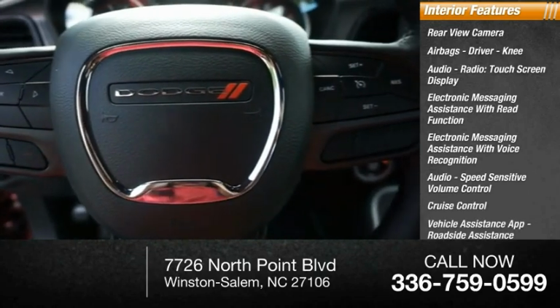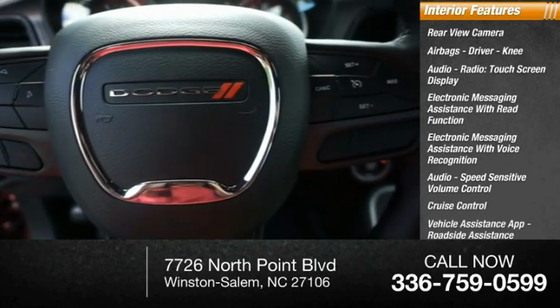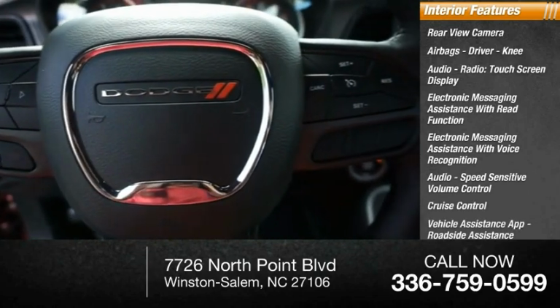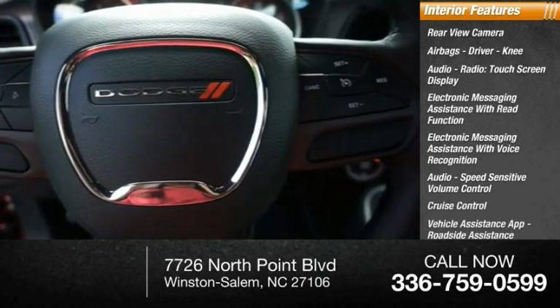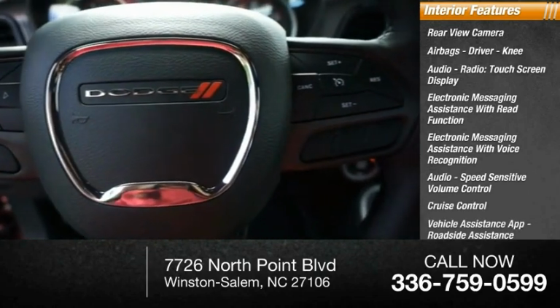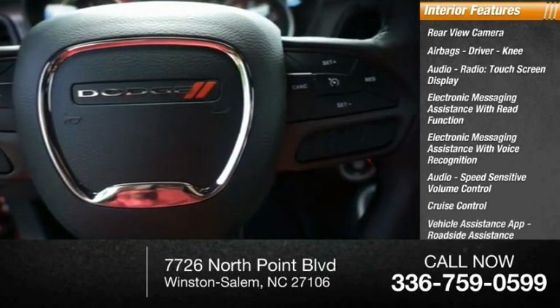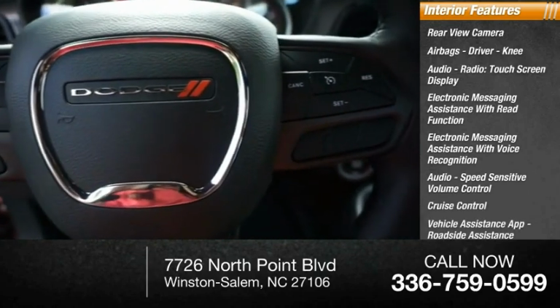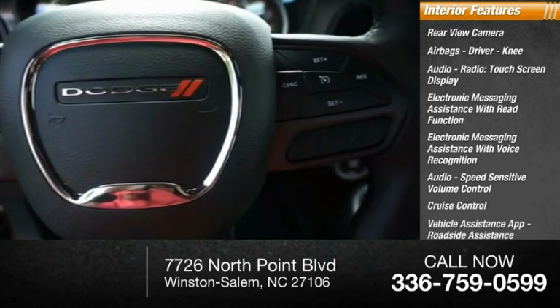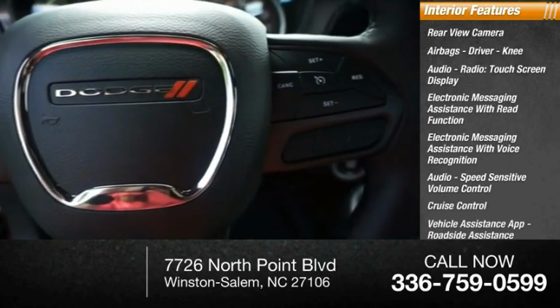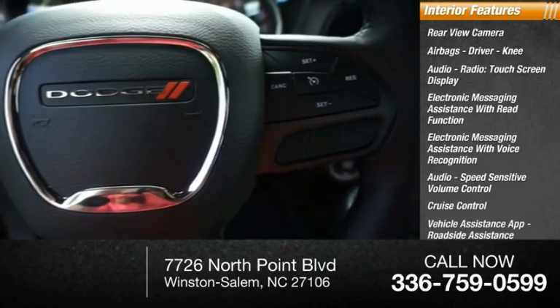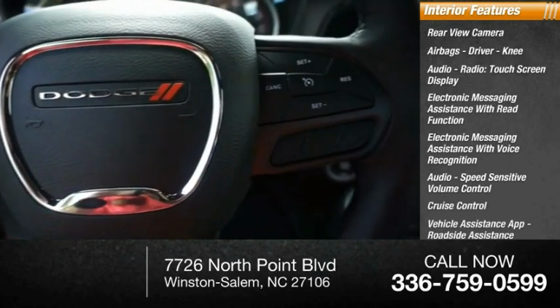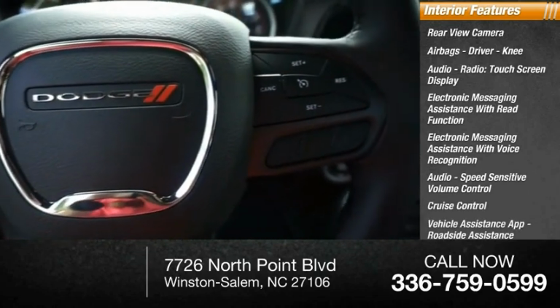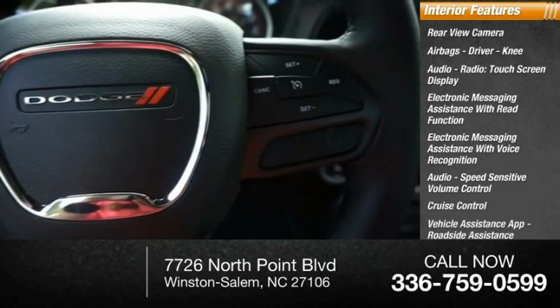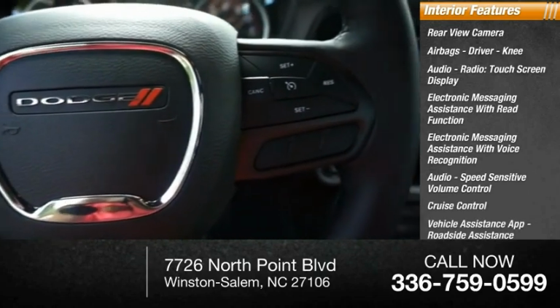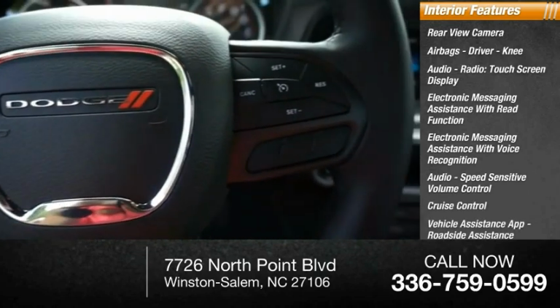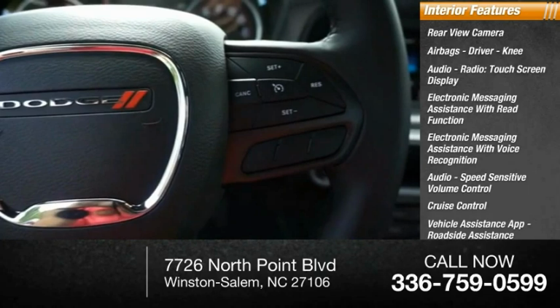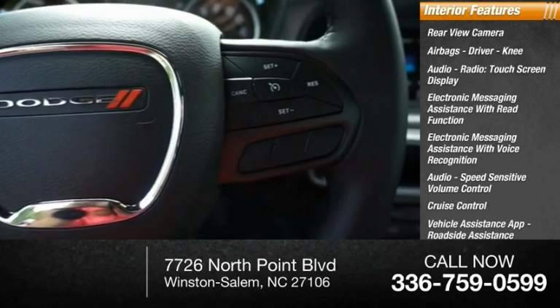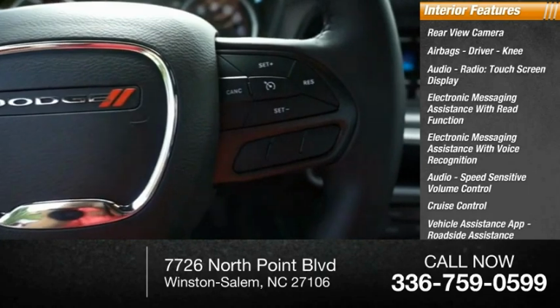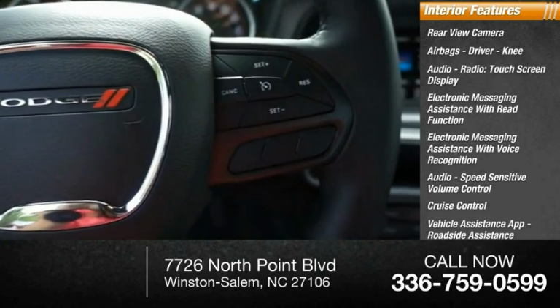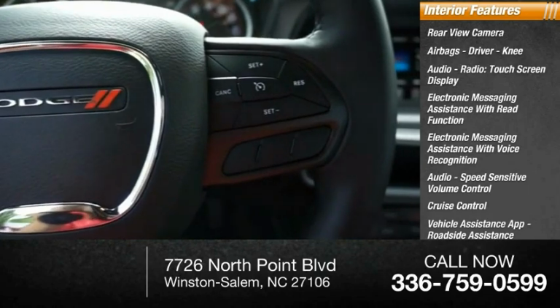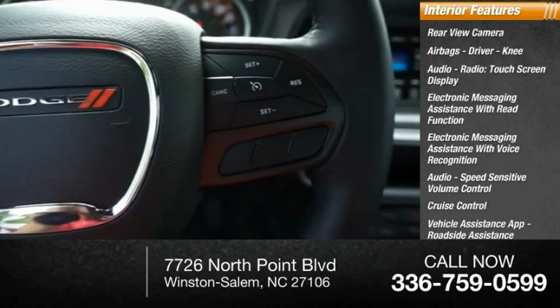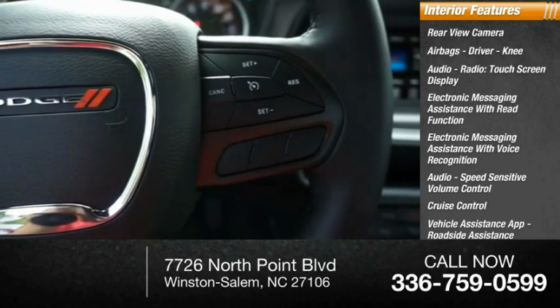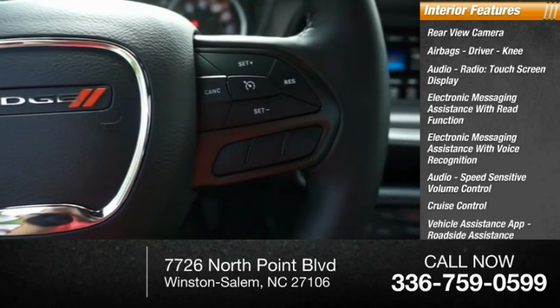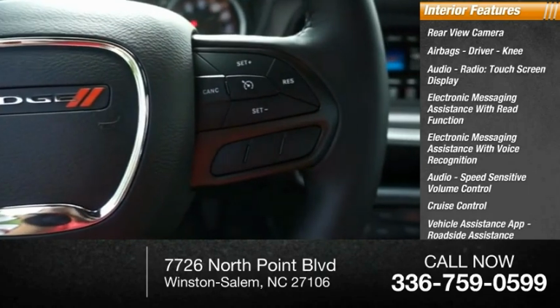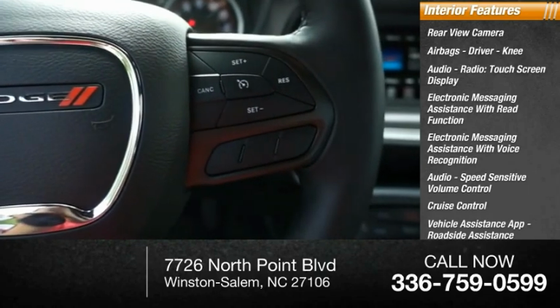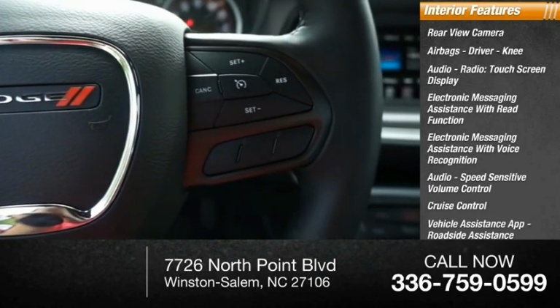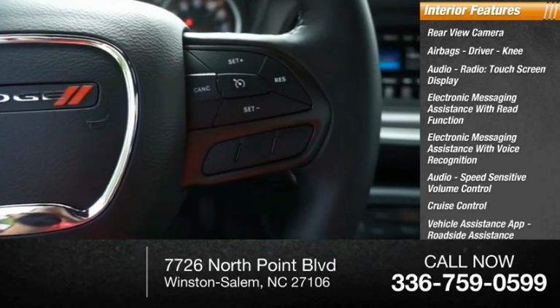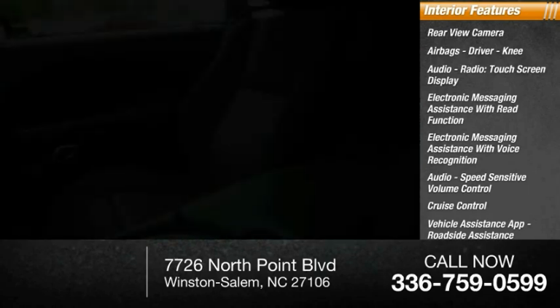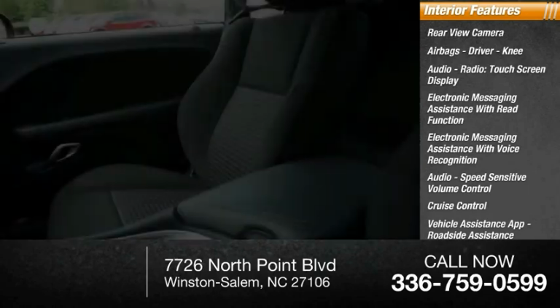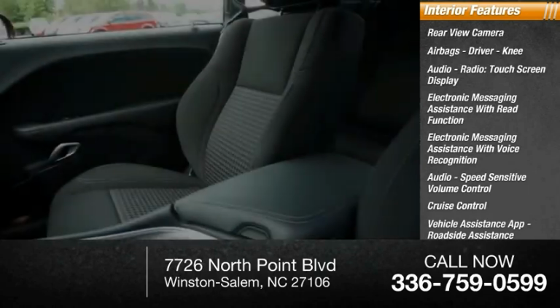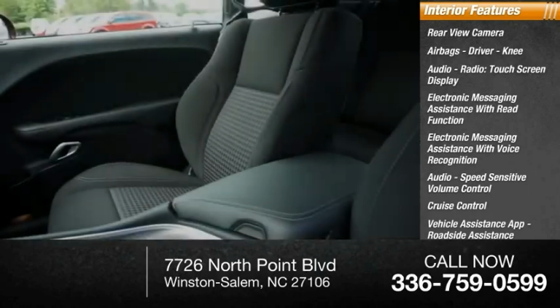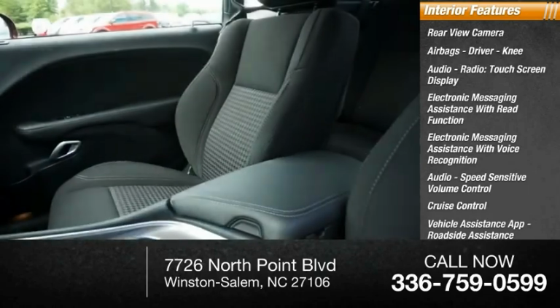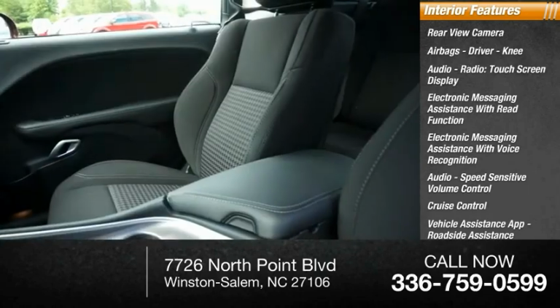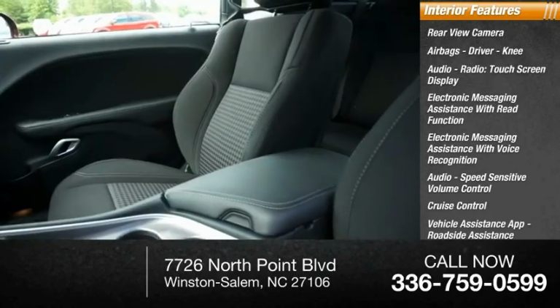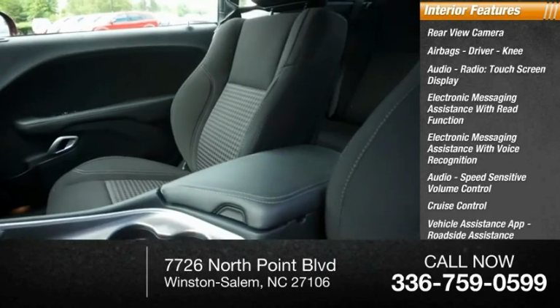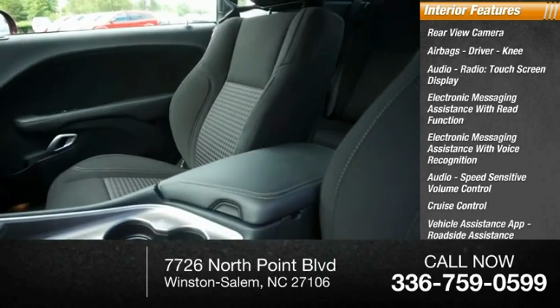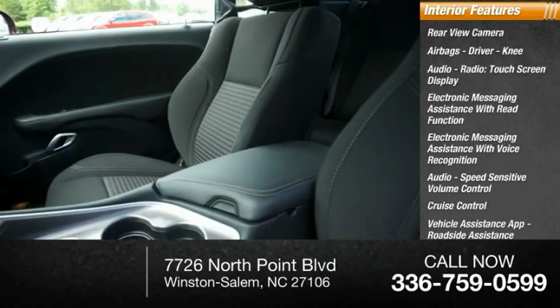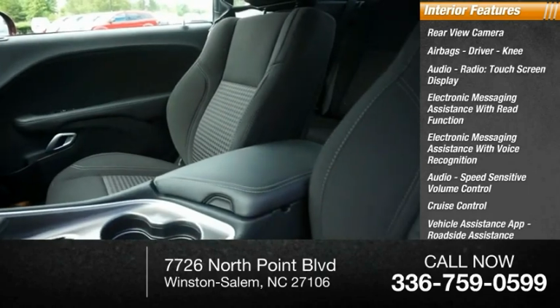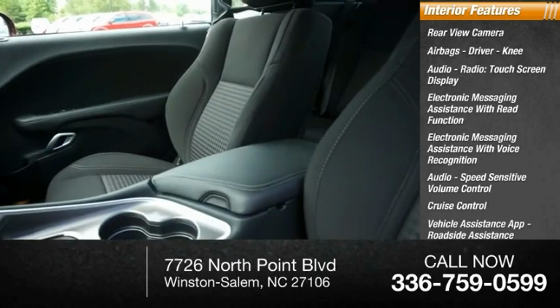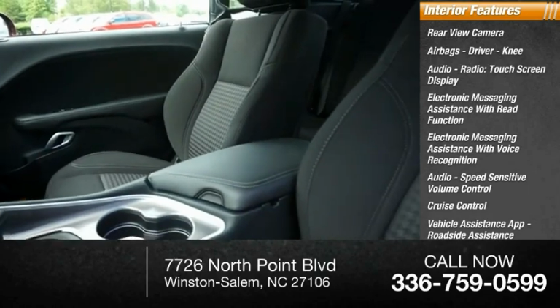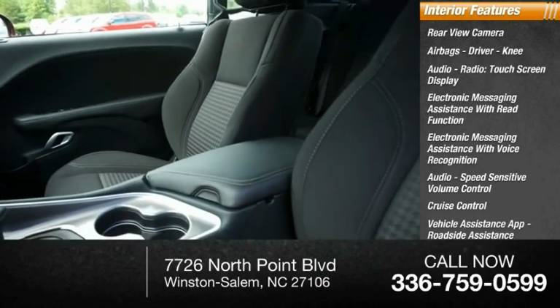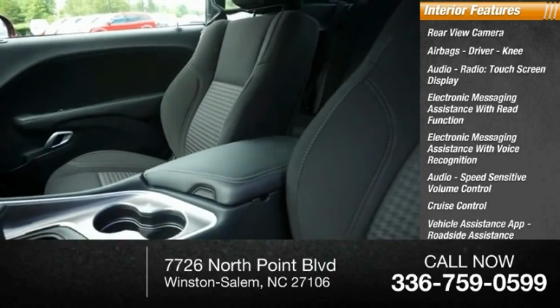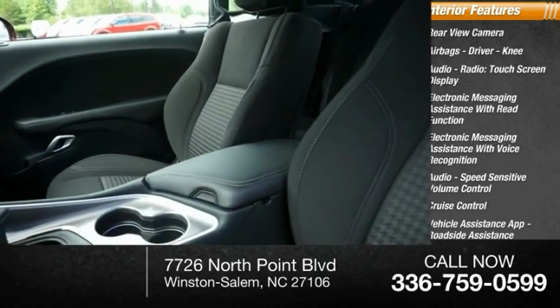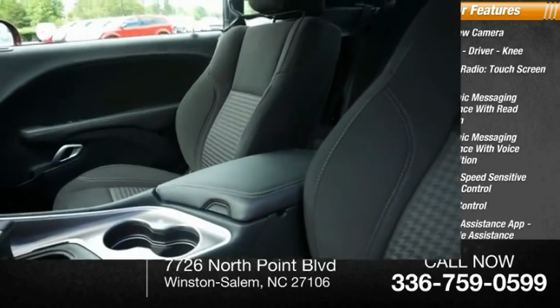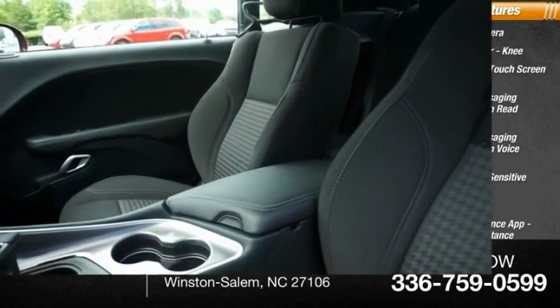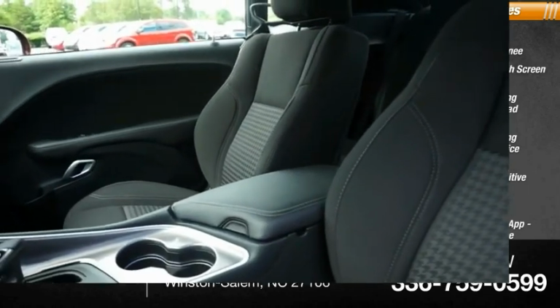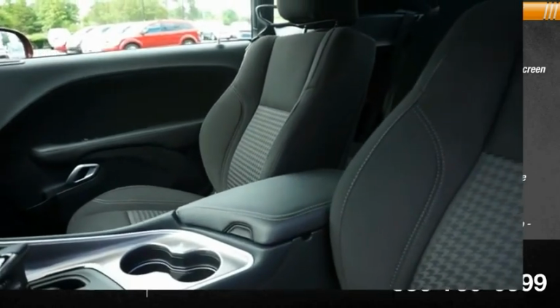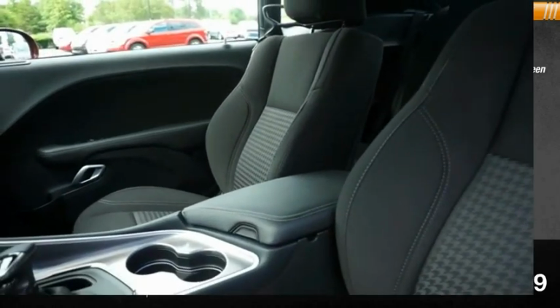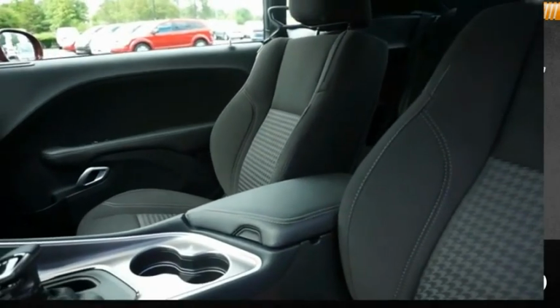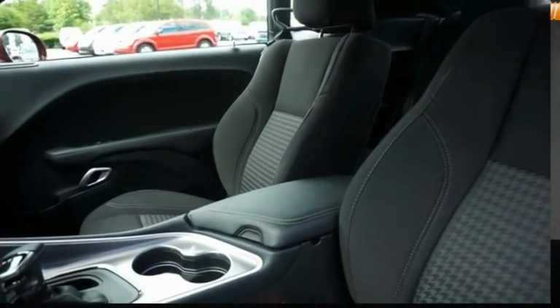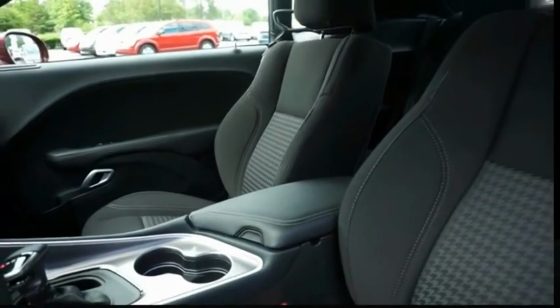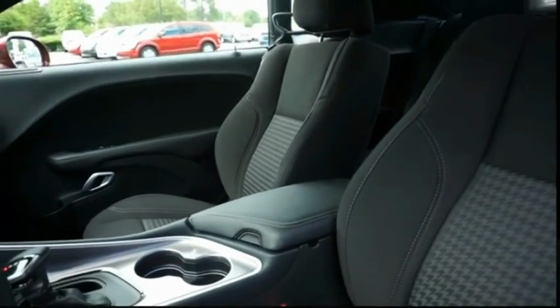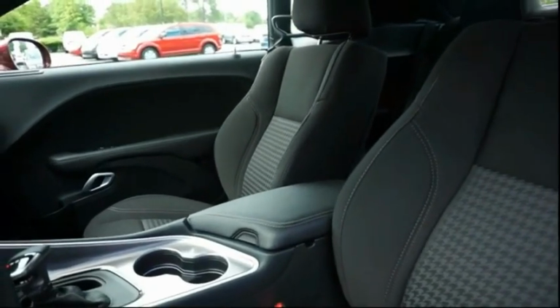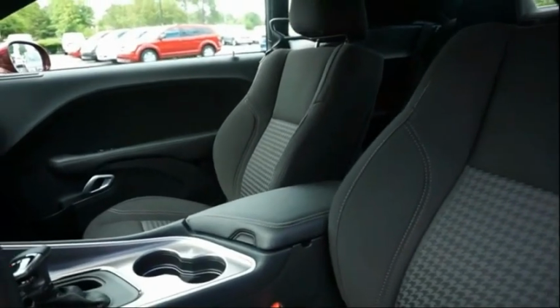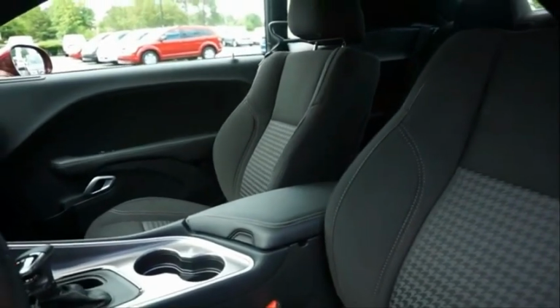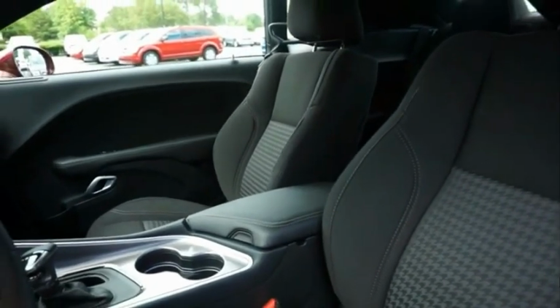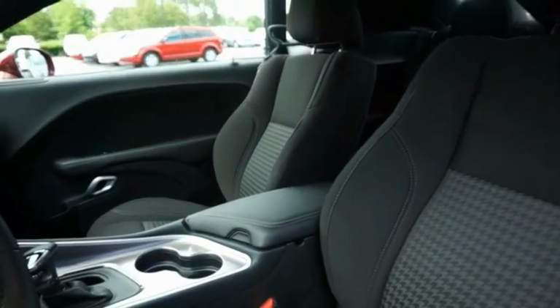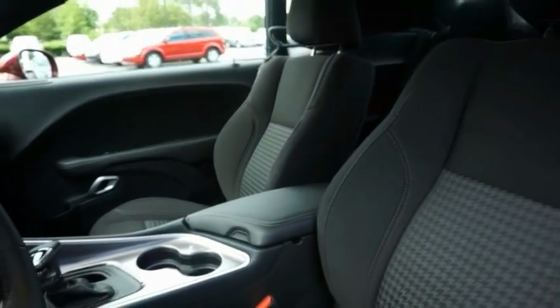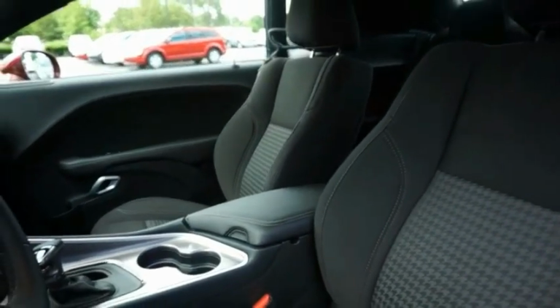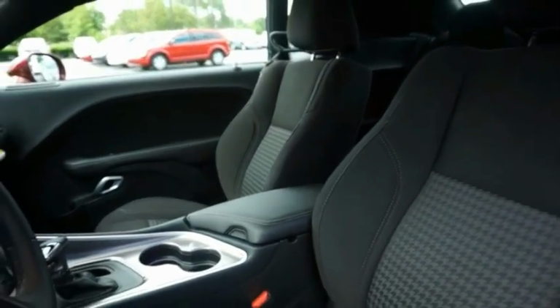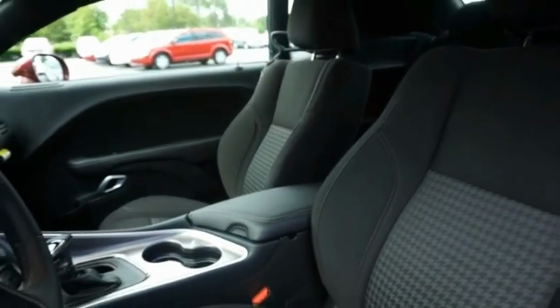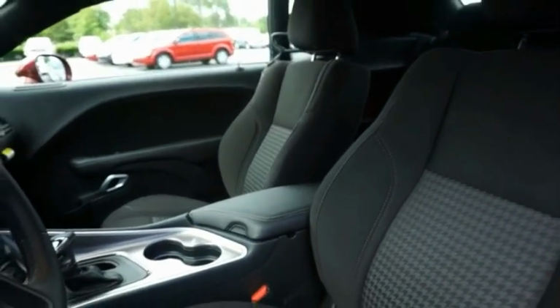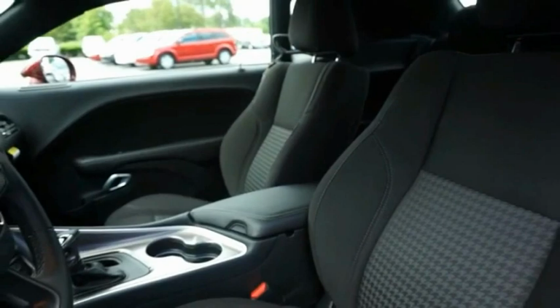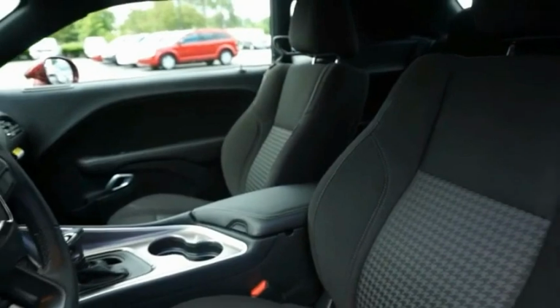Vehicle assistance app, roadside assistance, multi-function display, and door courtesy lights. Come see the car for yourself!